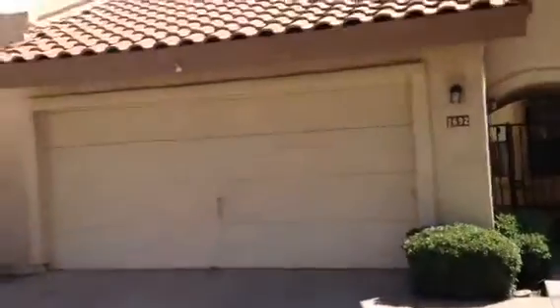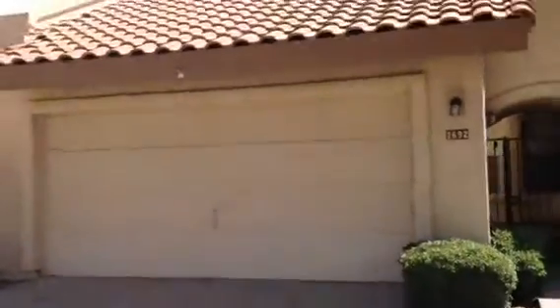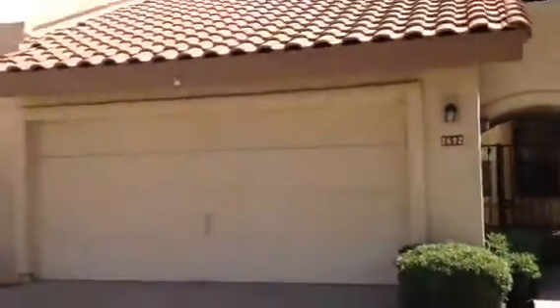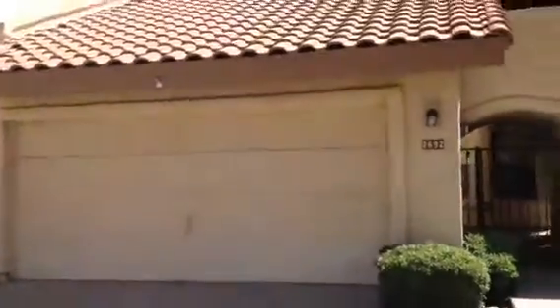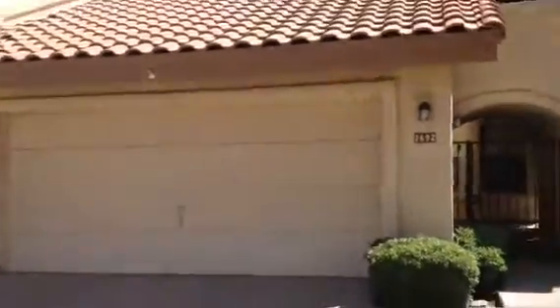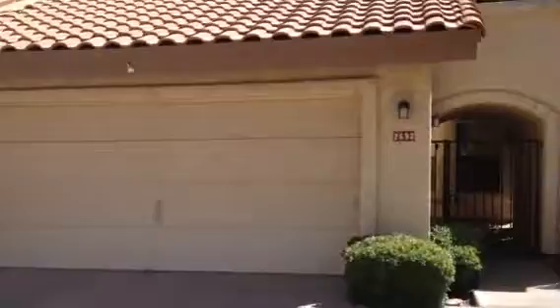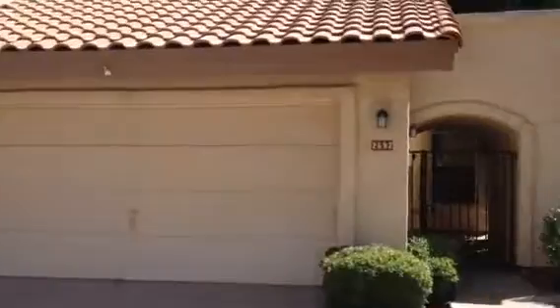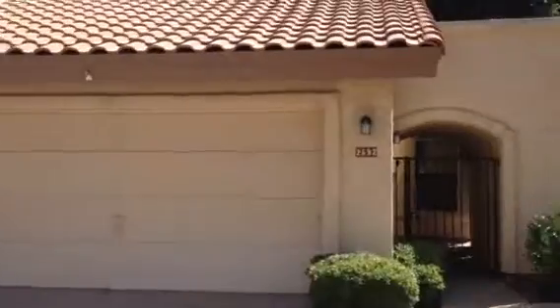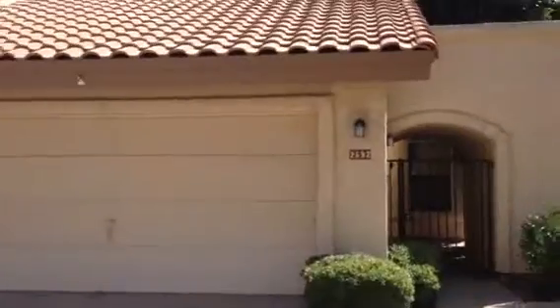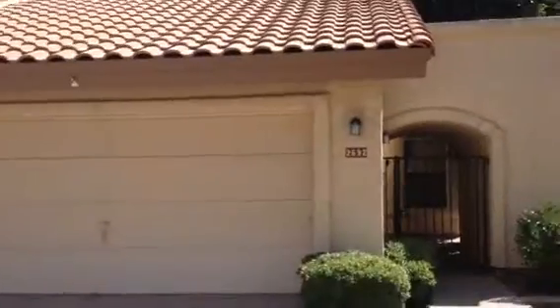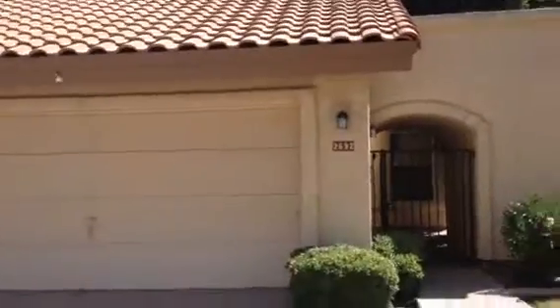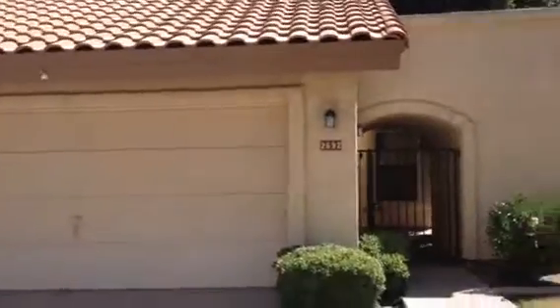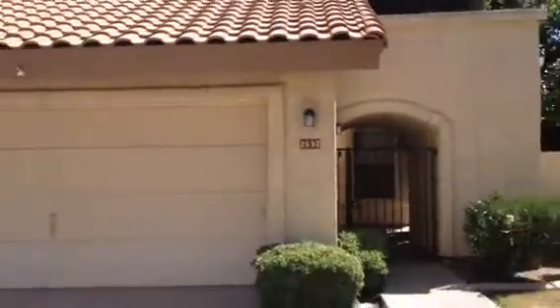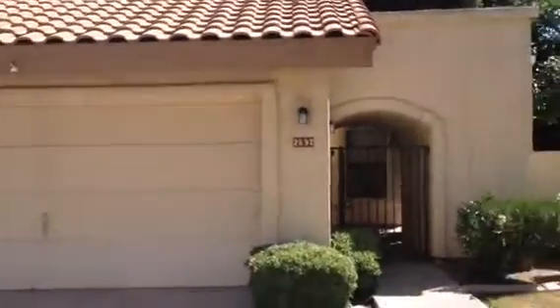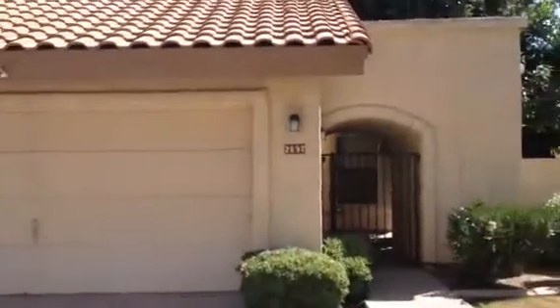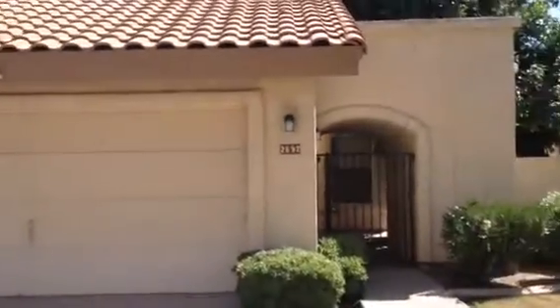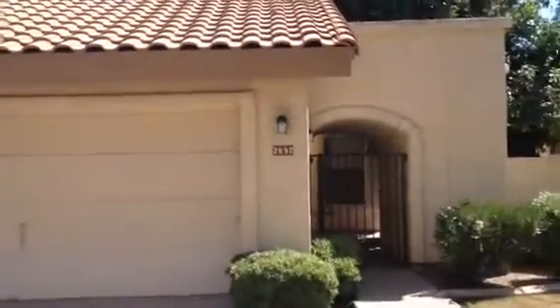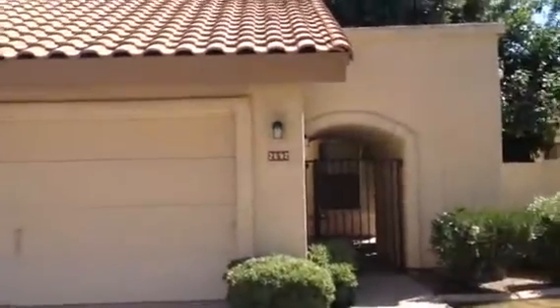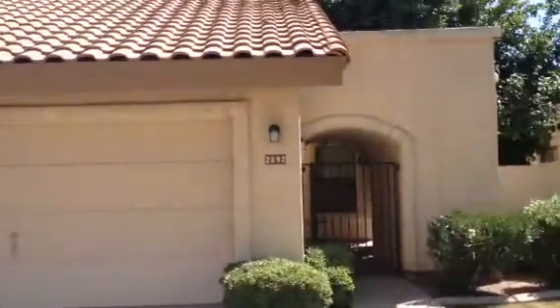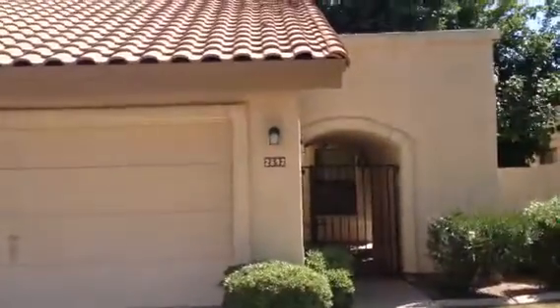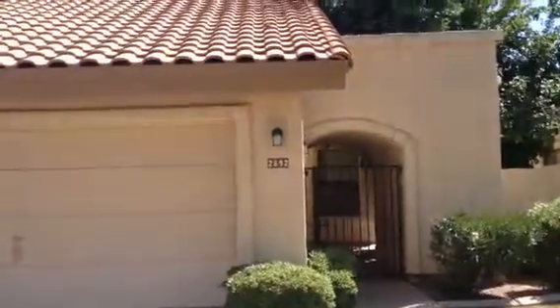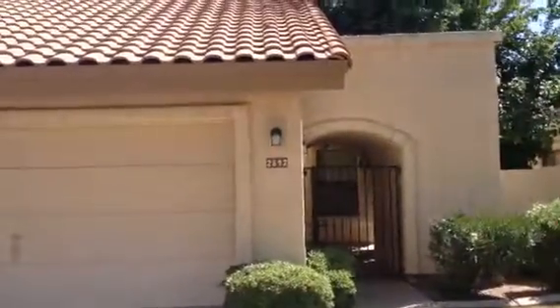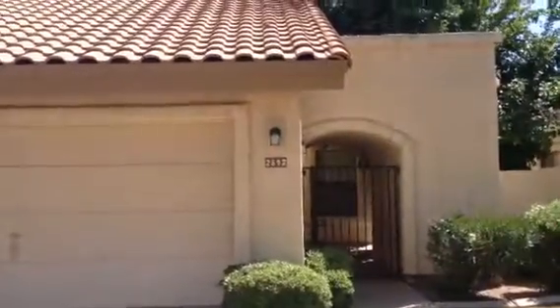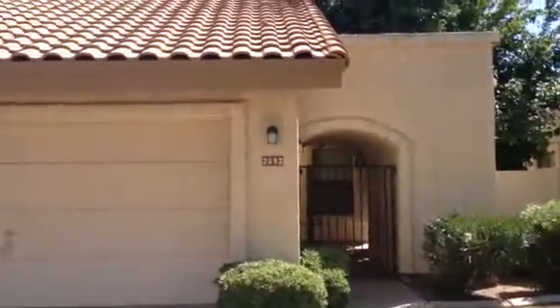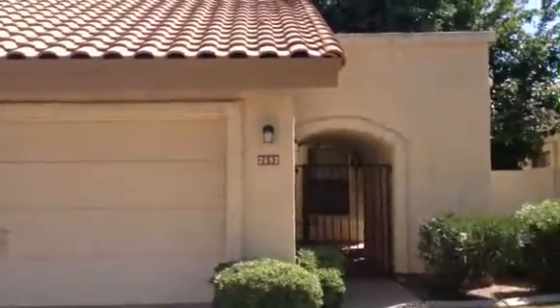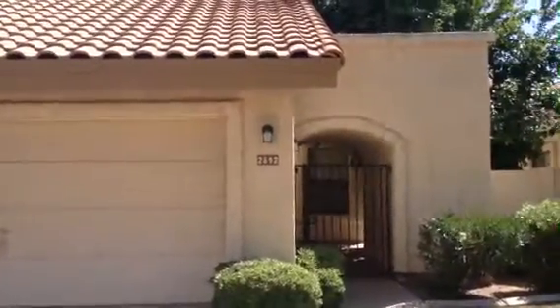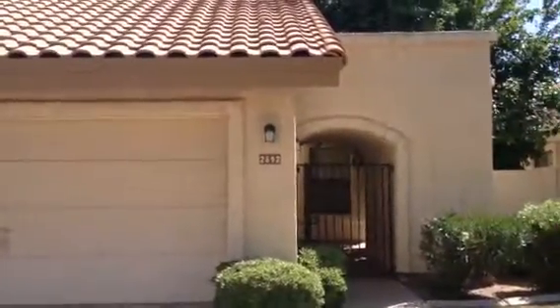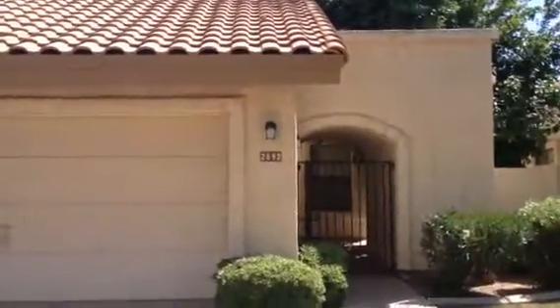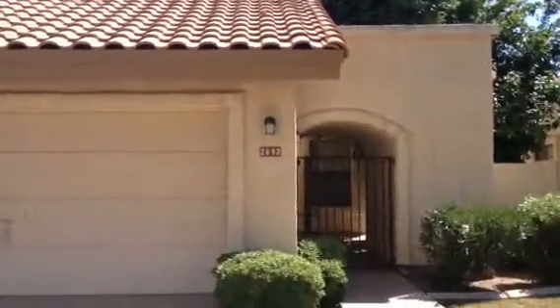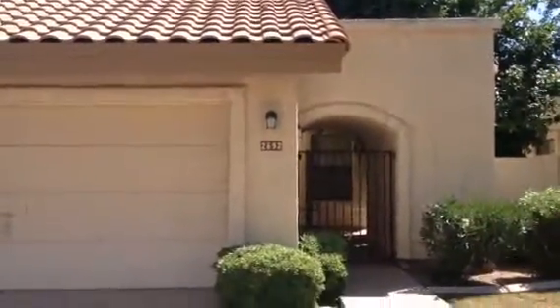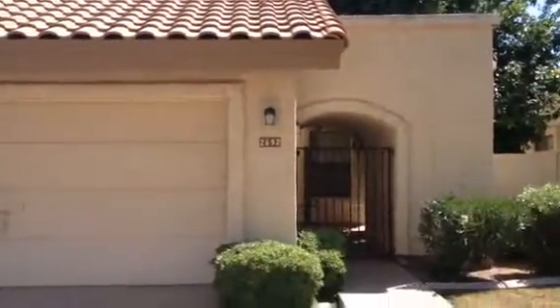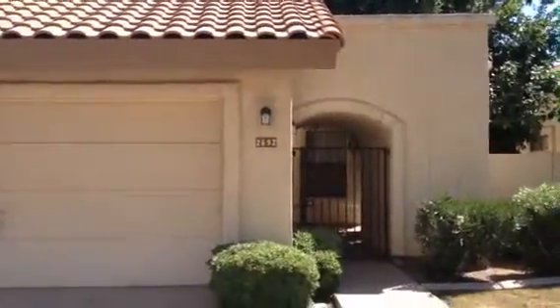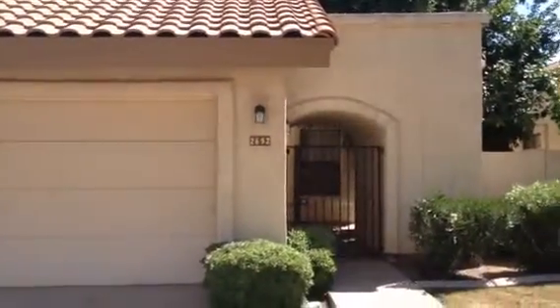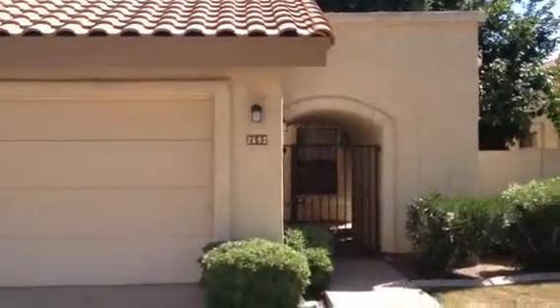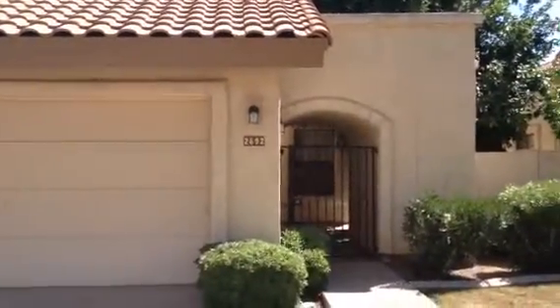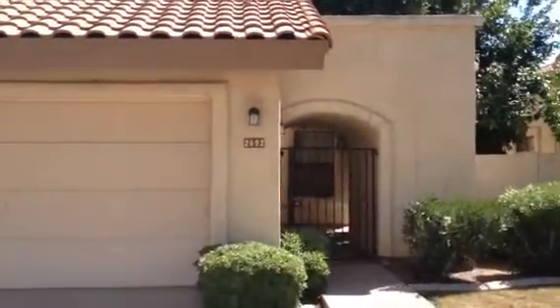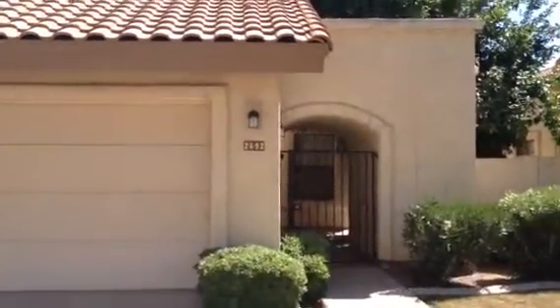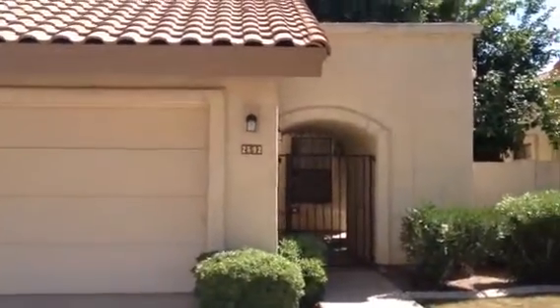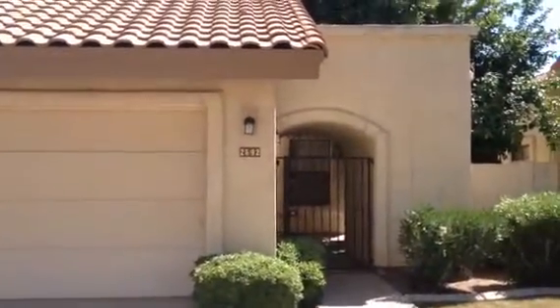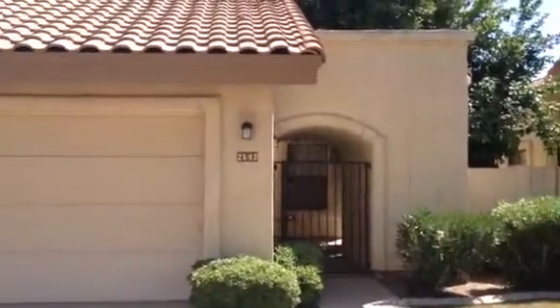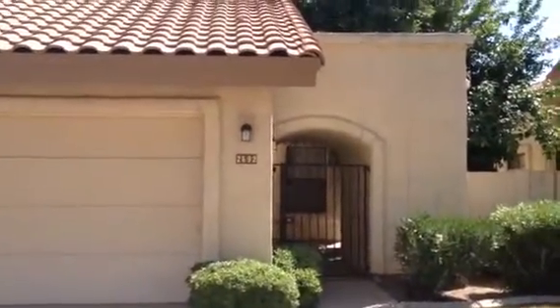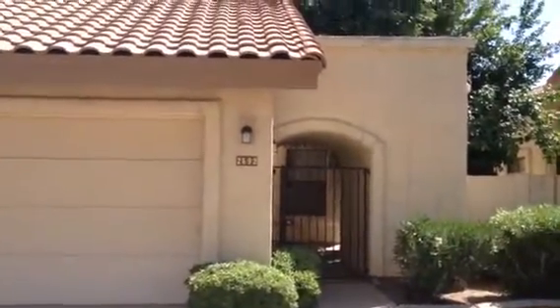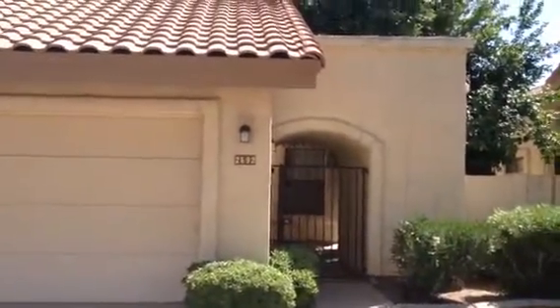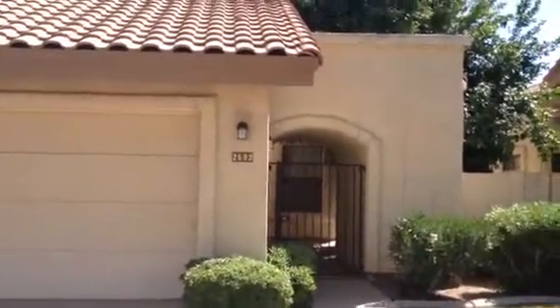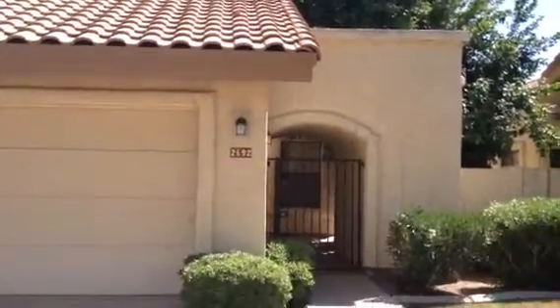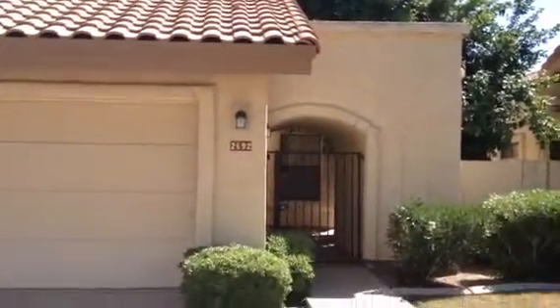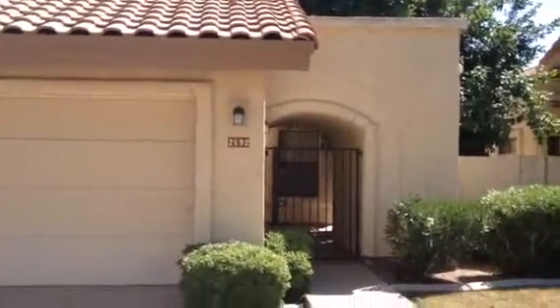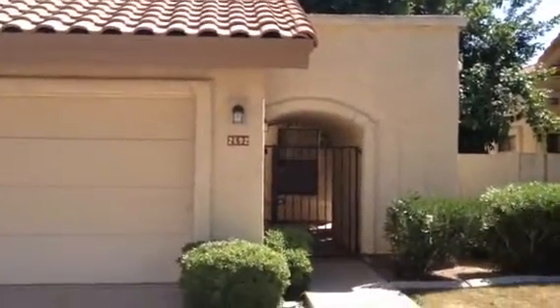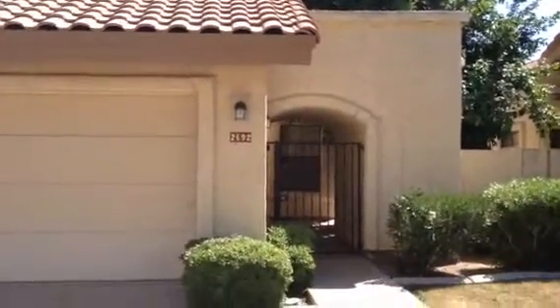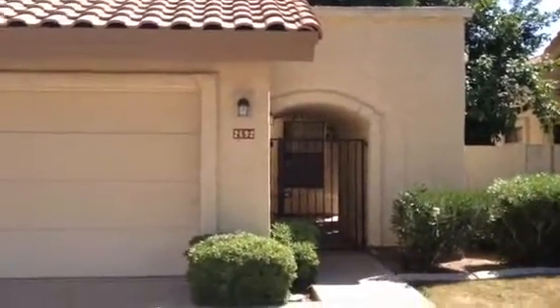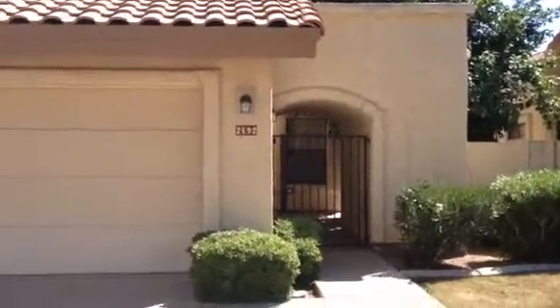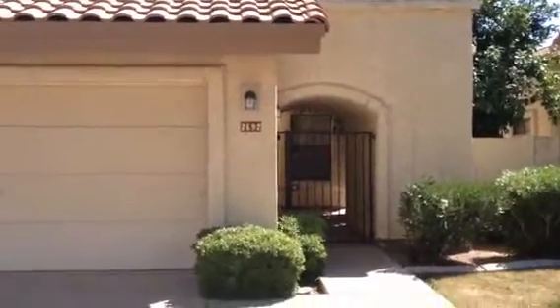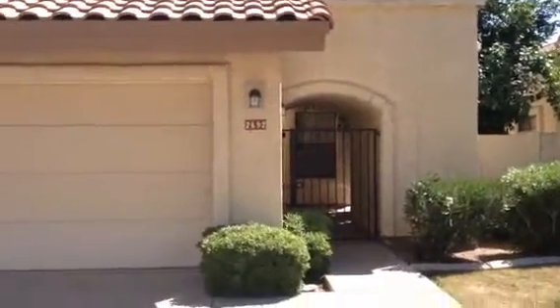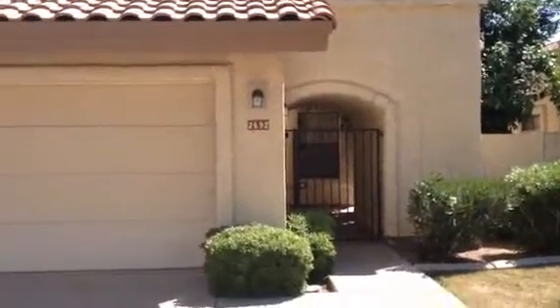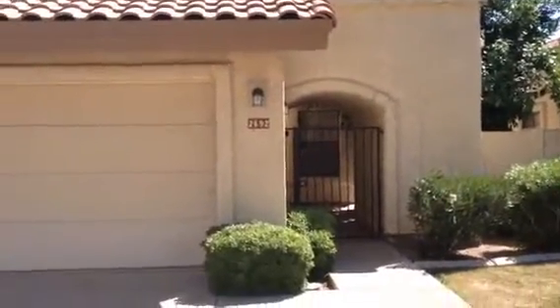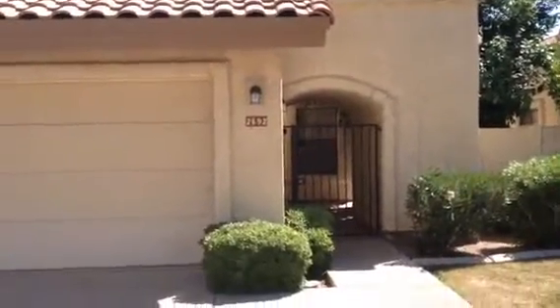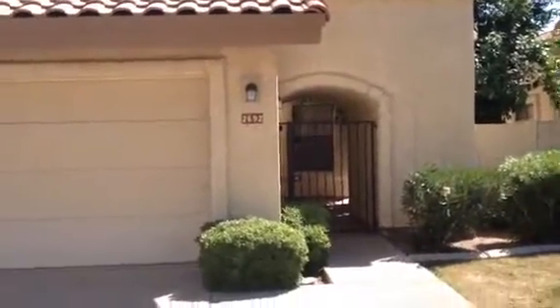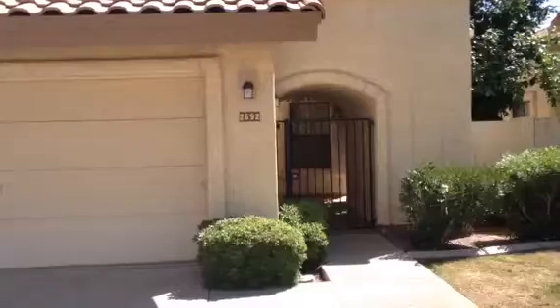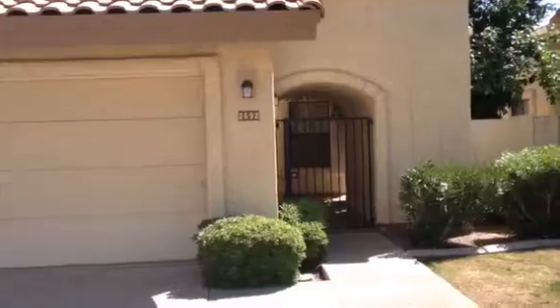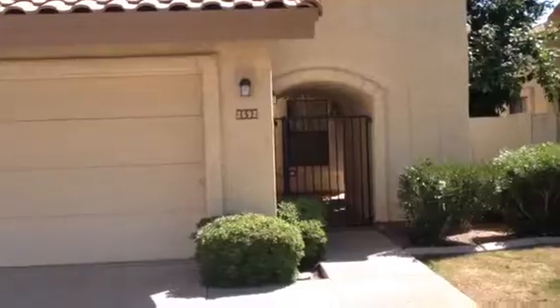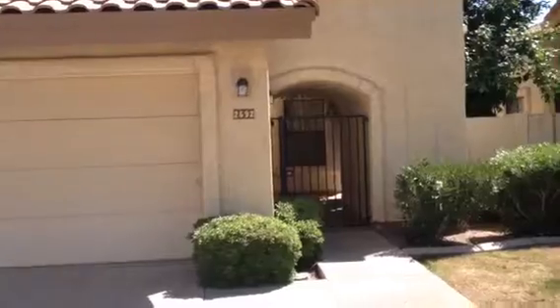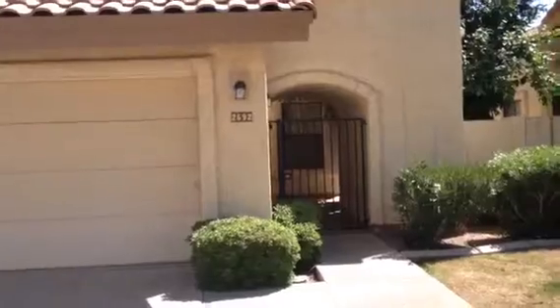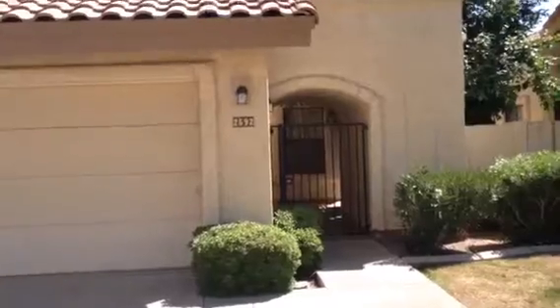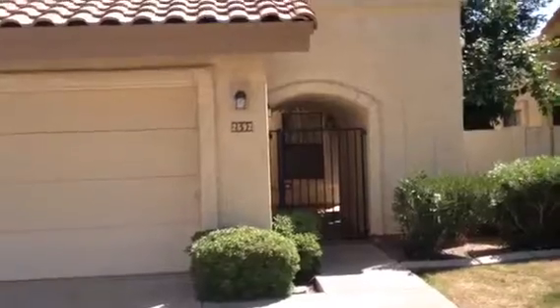It's Dick, at 2692 Carriage Lane in Gilbert, Arizona.